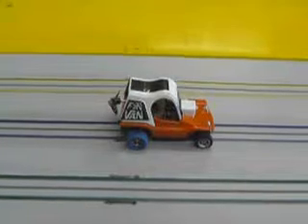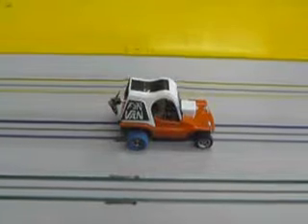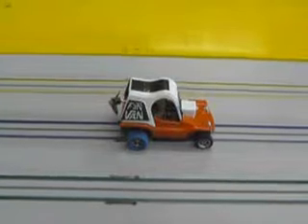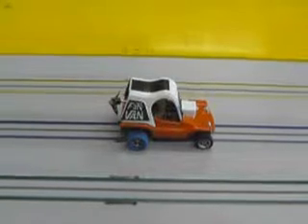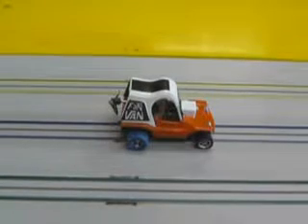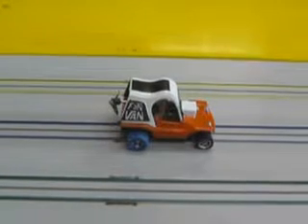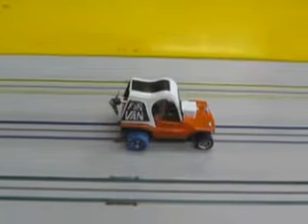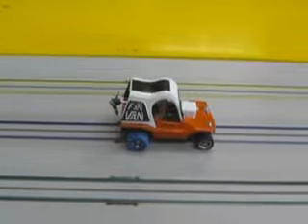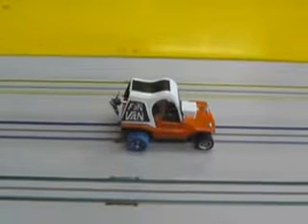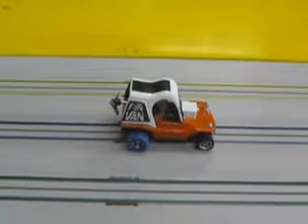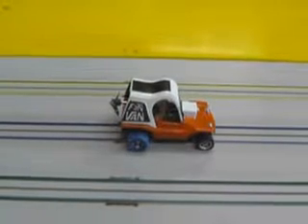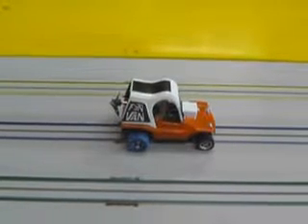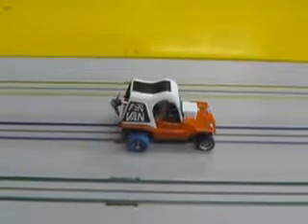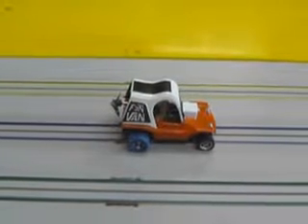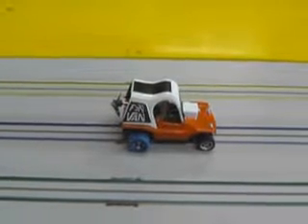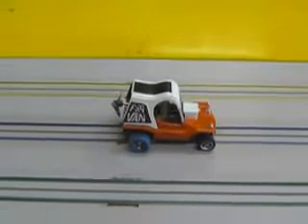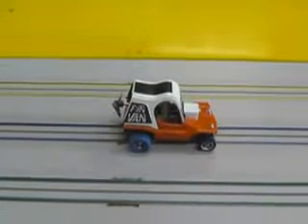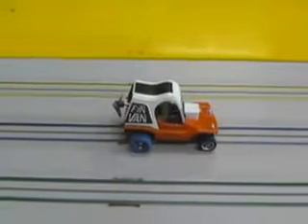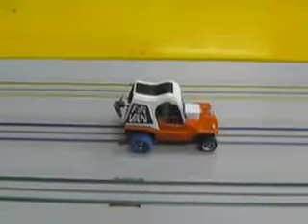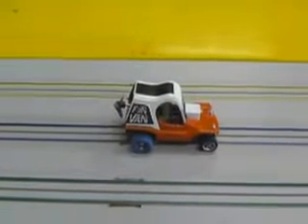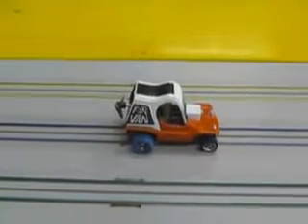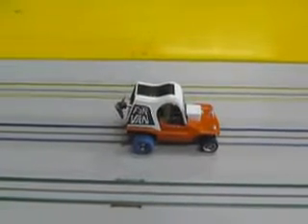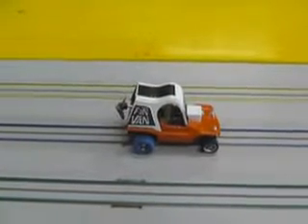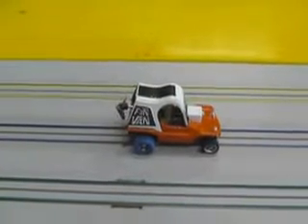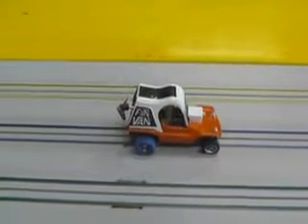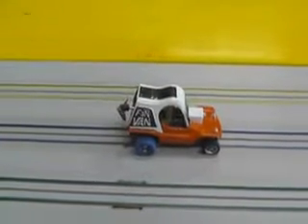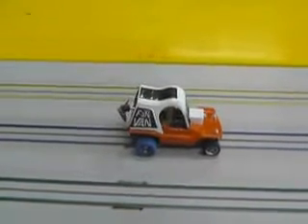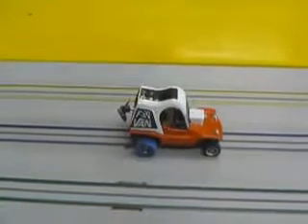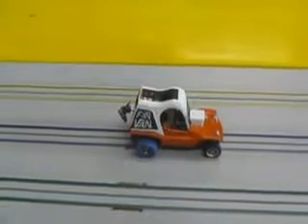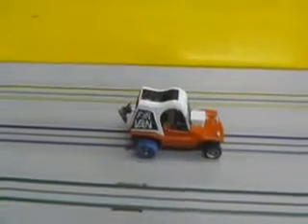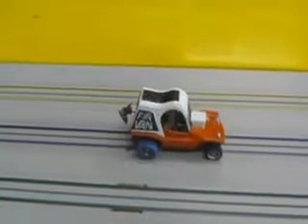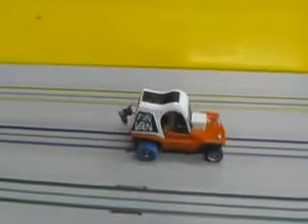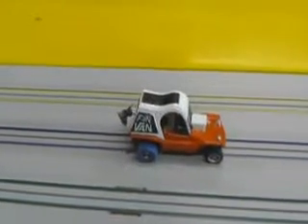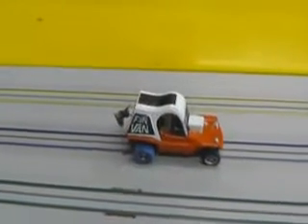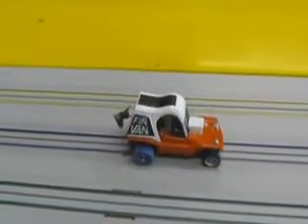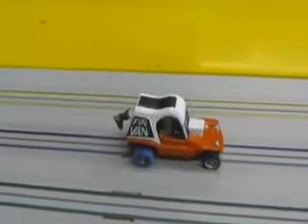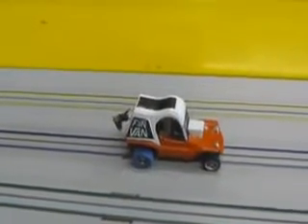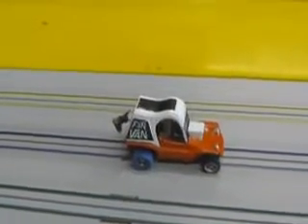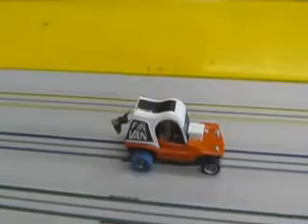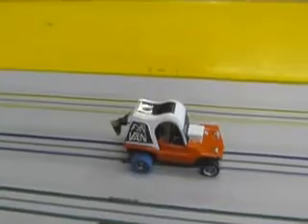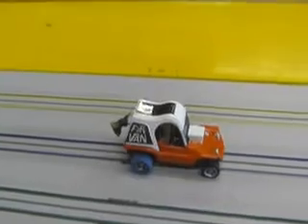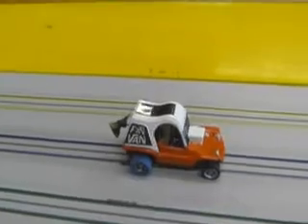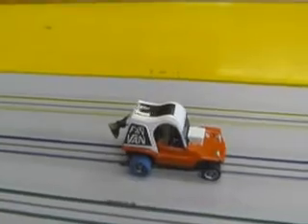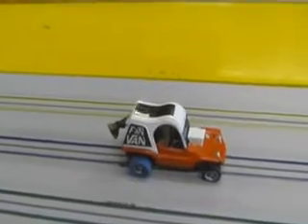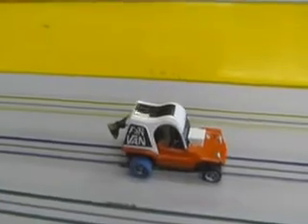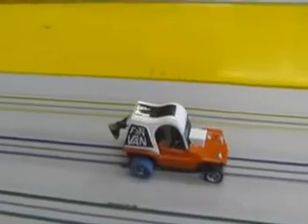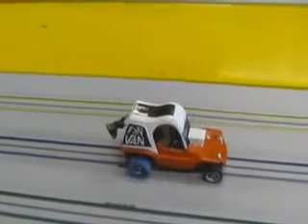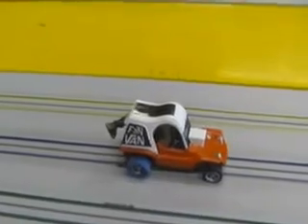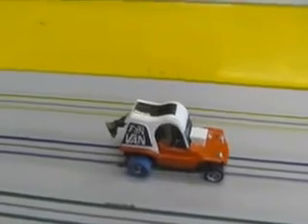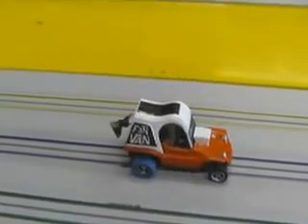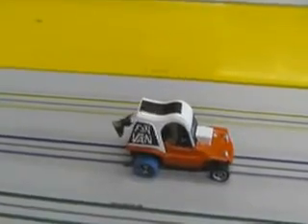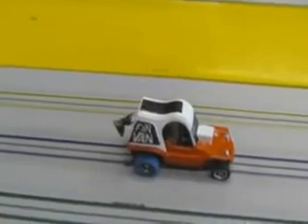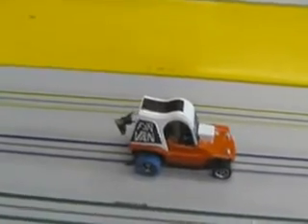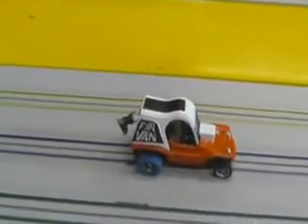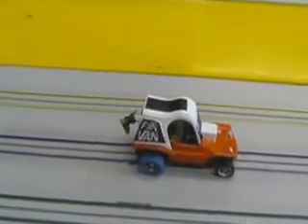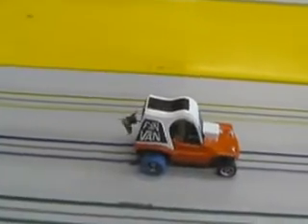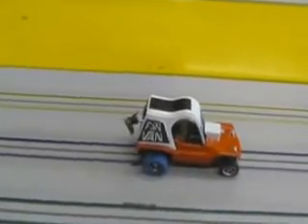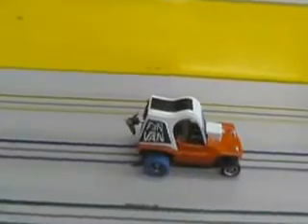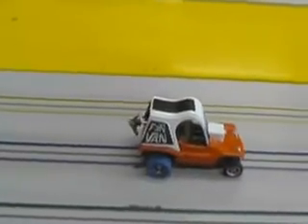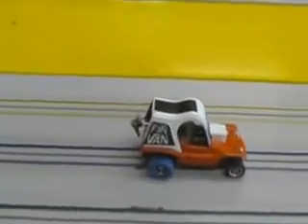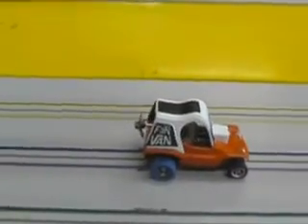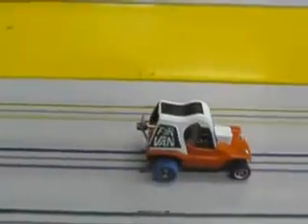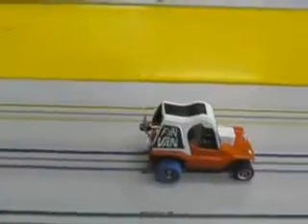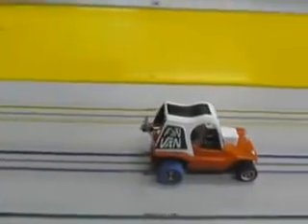What we have here today is an air-powered T-Jet car. Actually, it's a combination car.